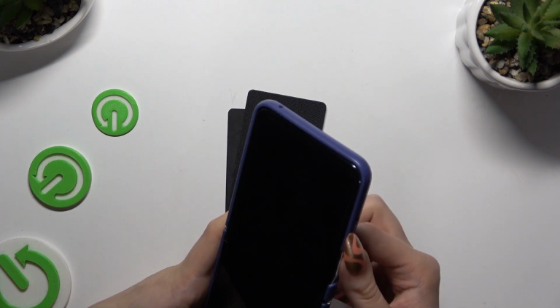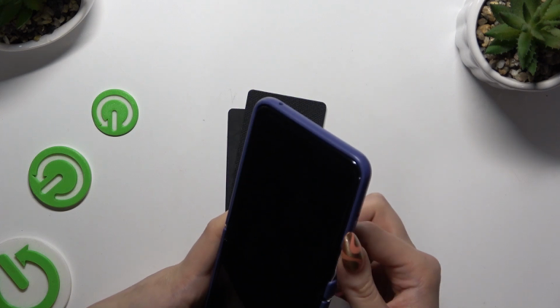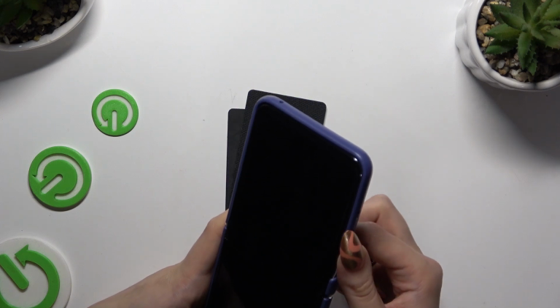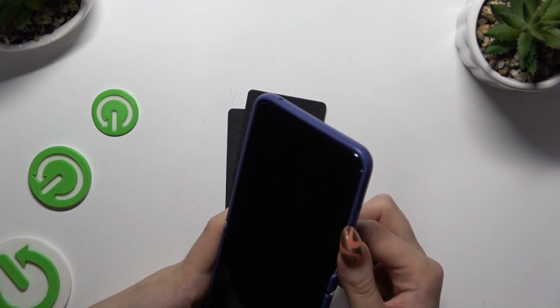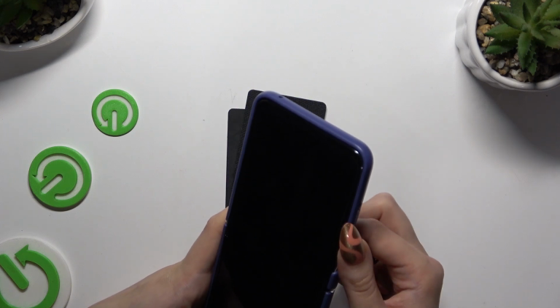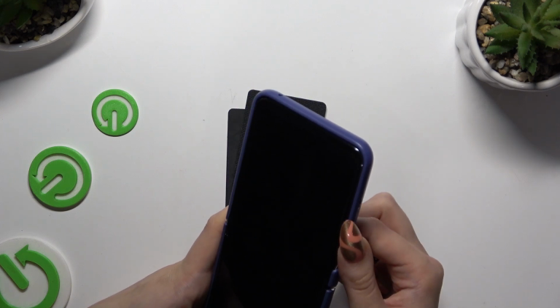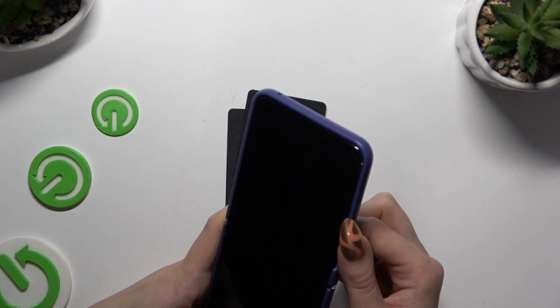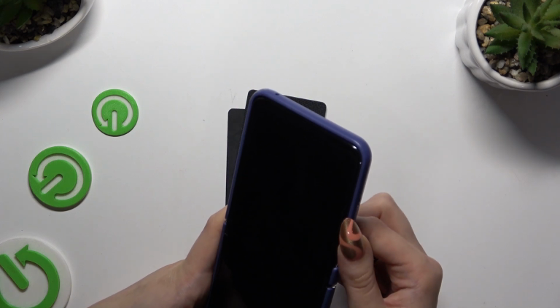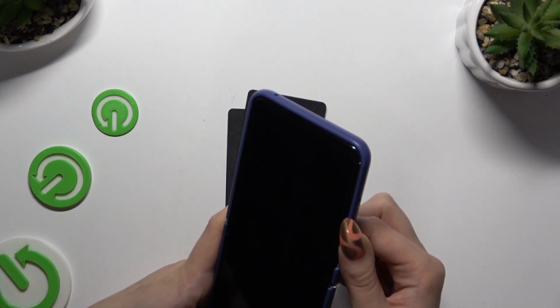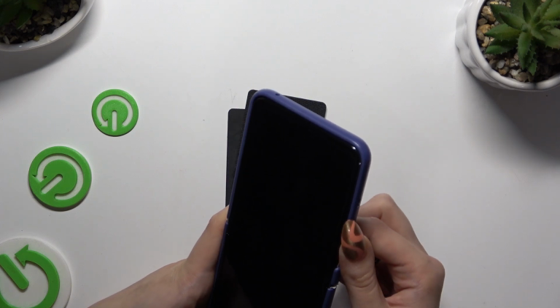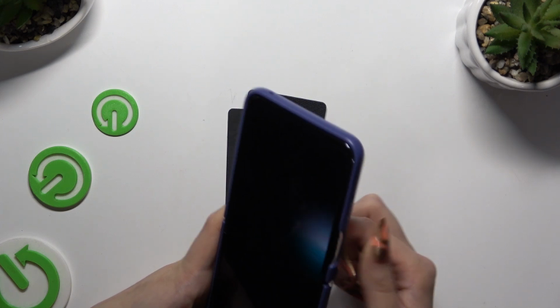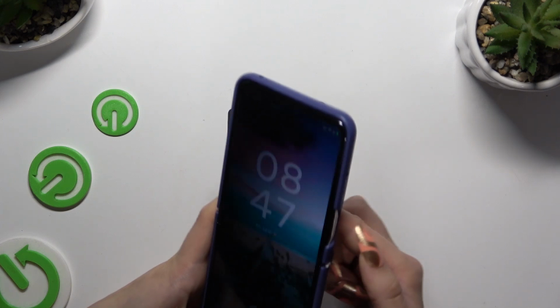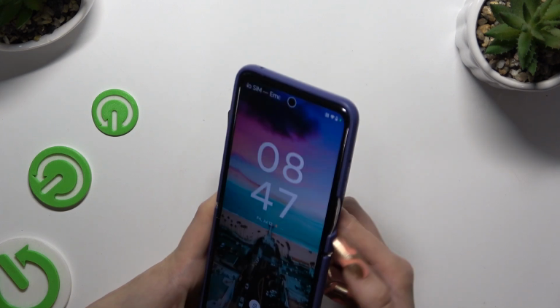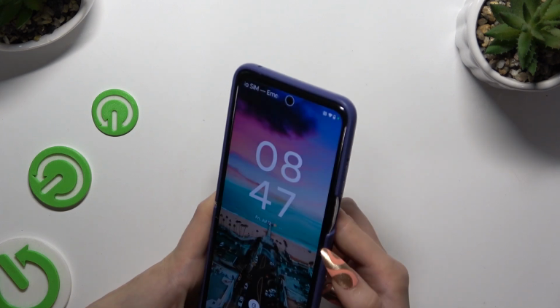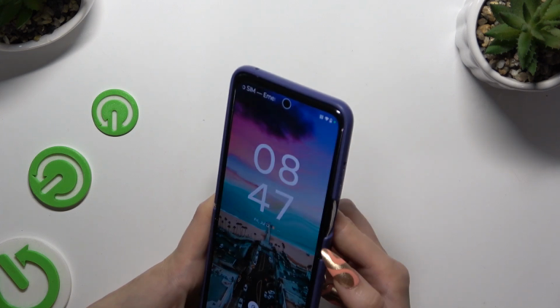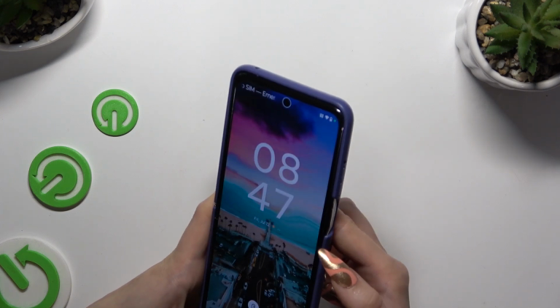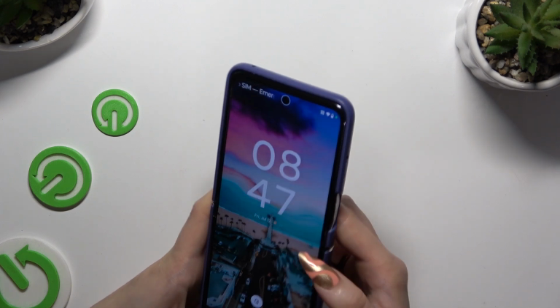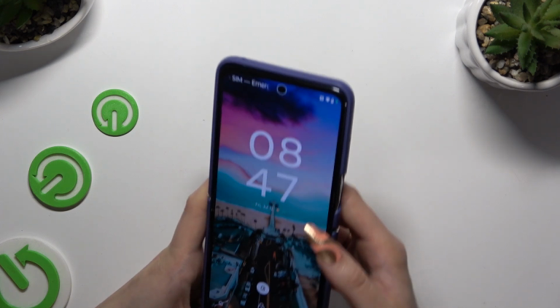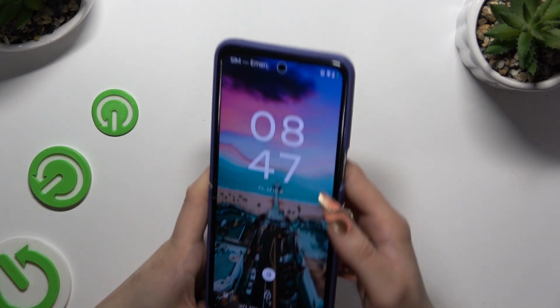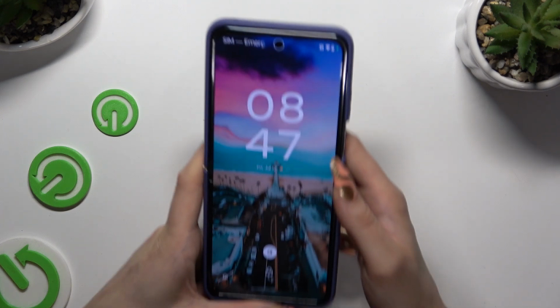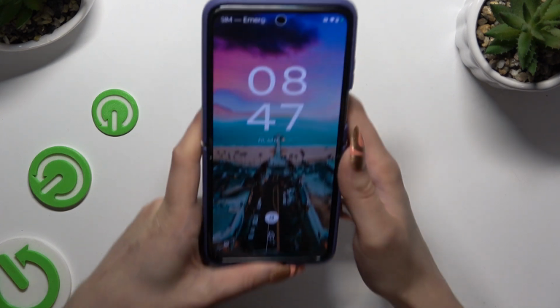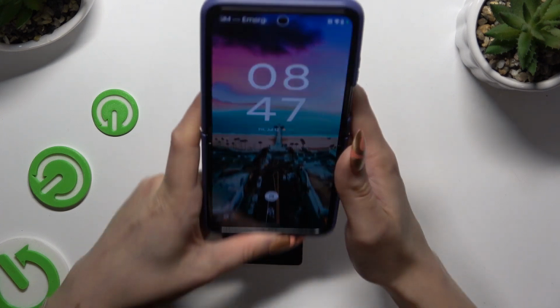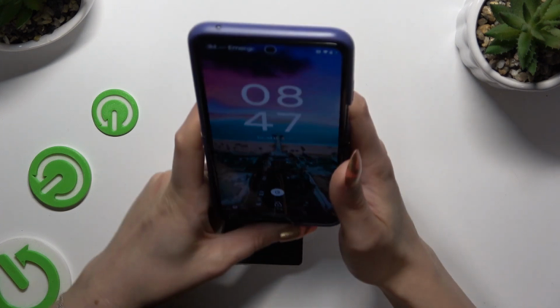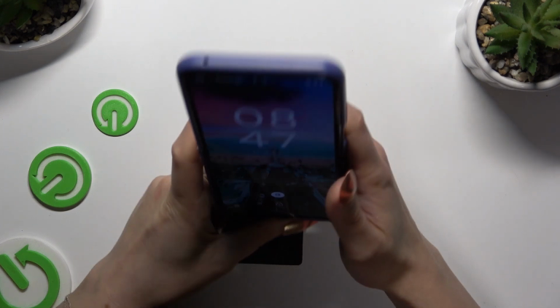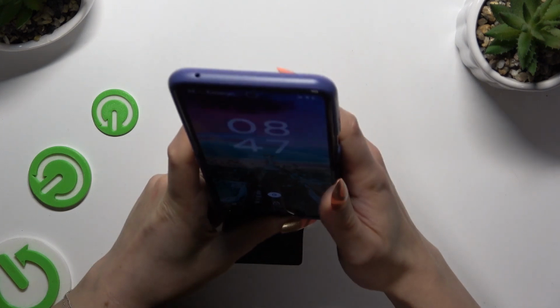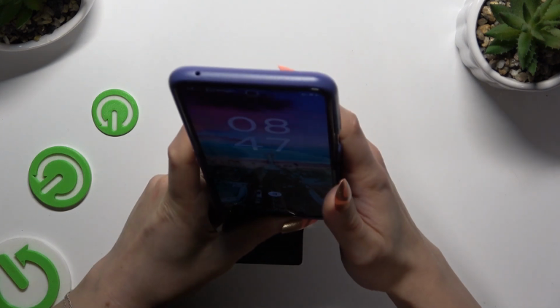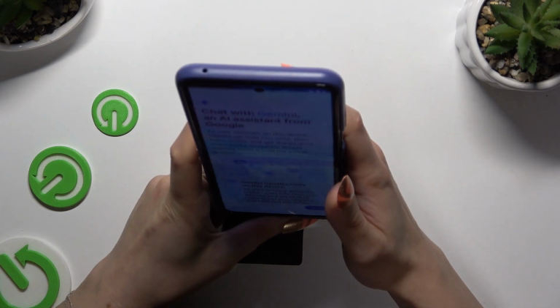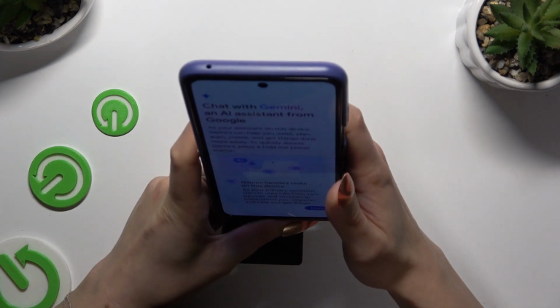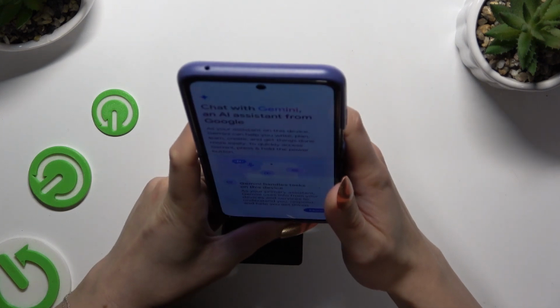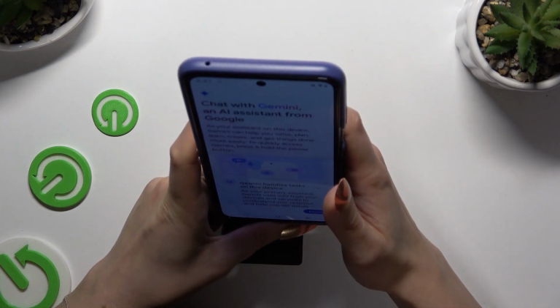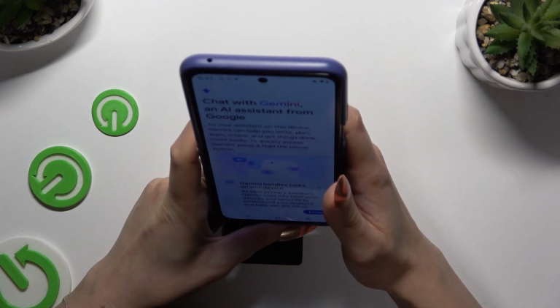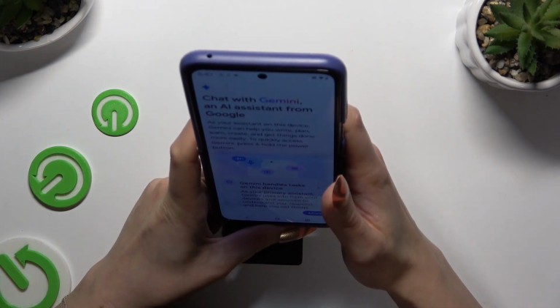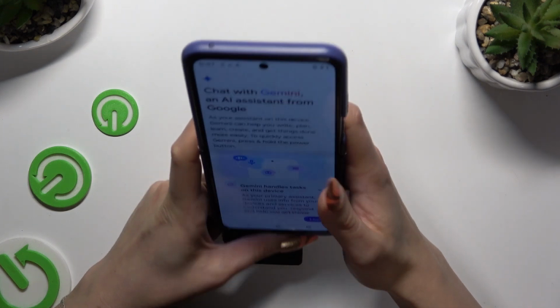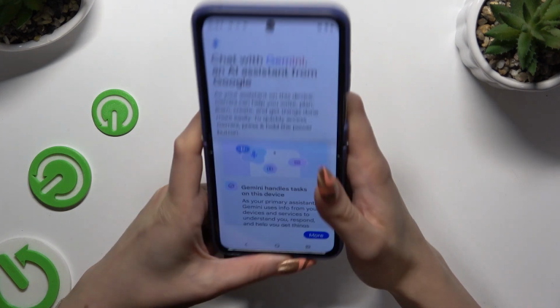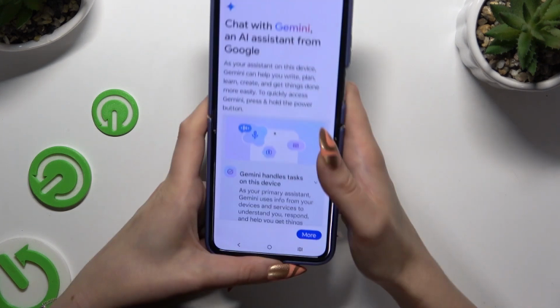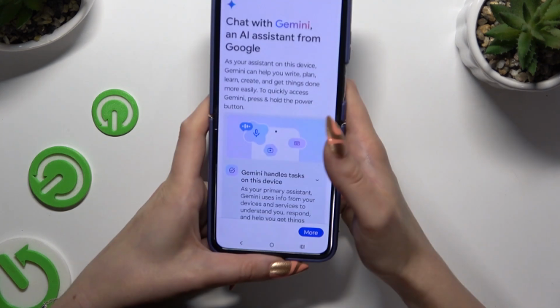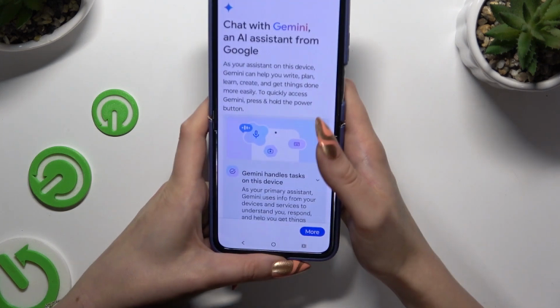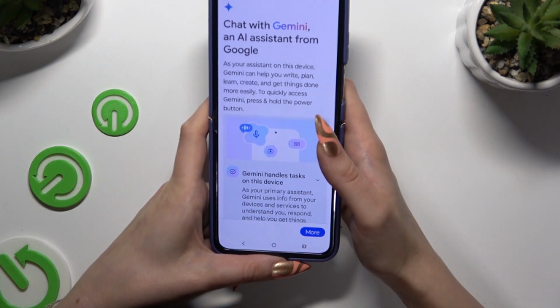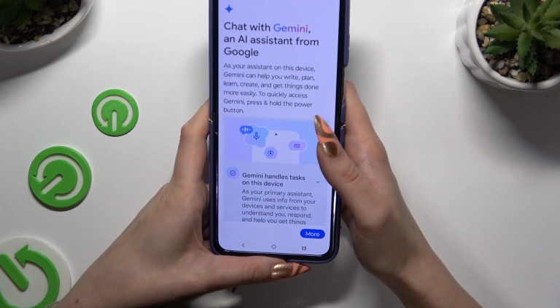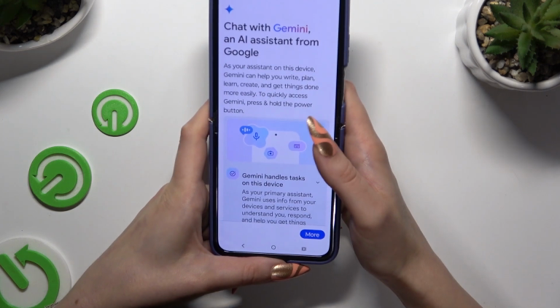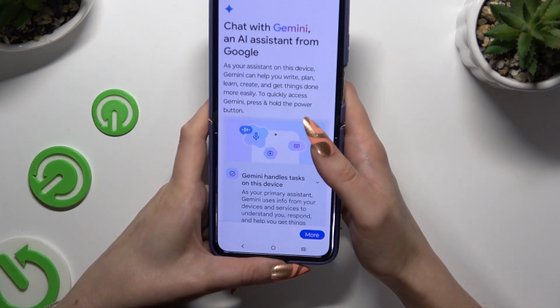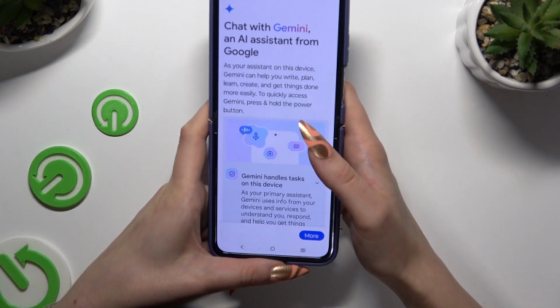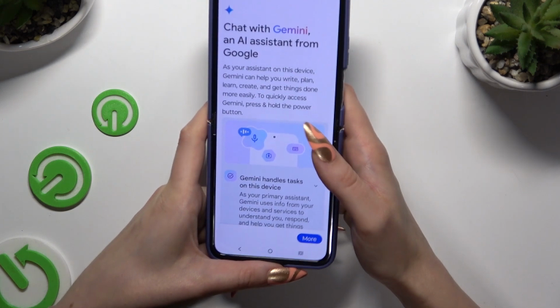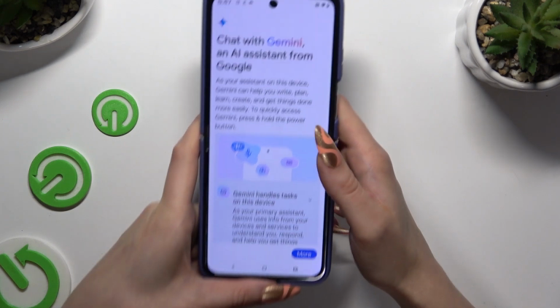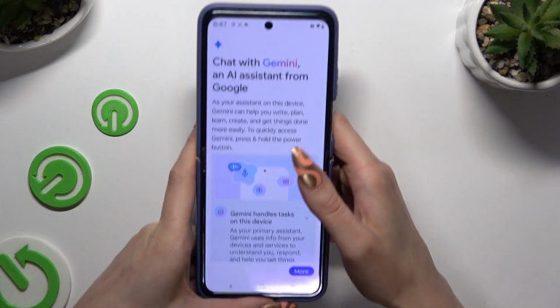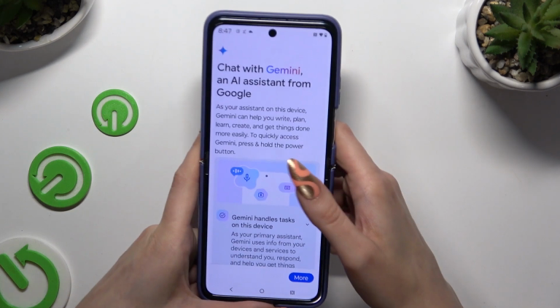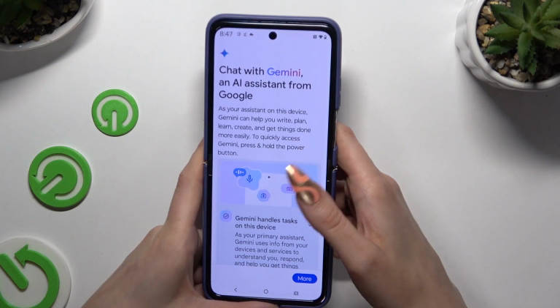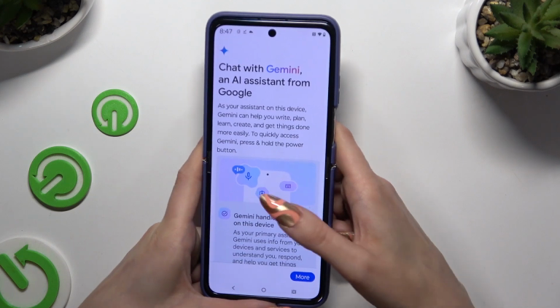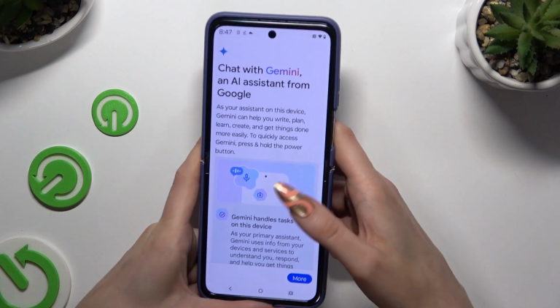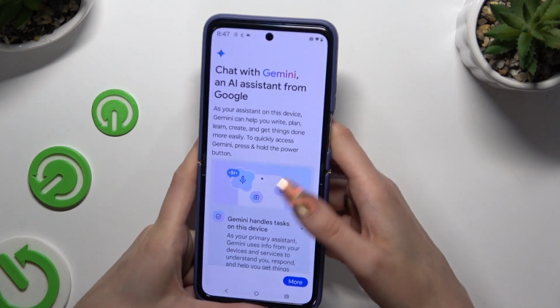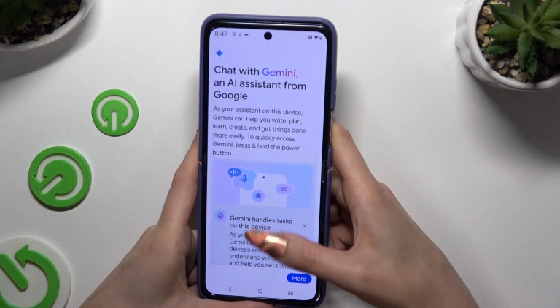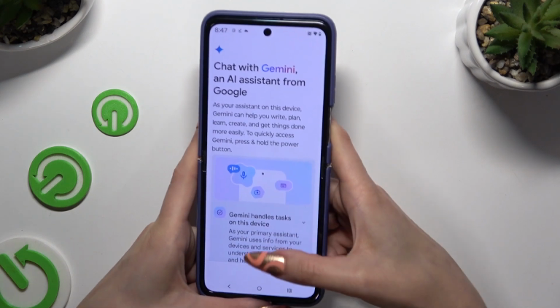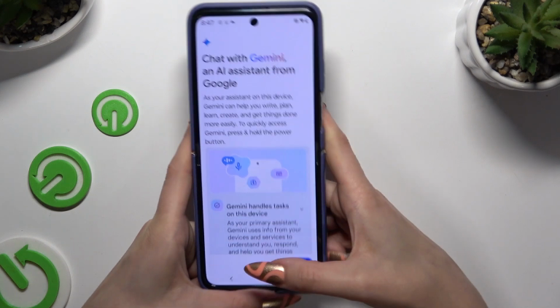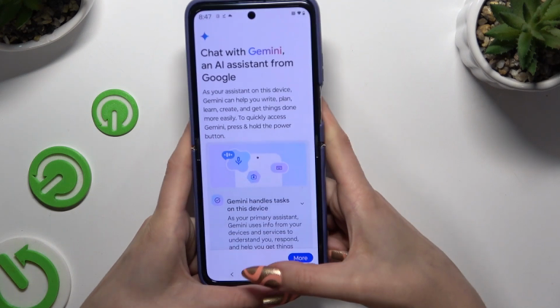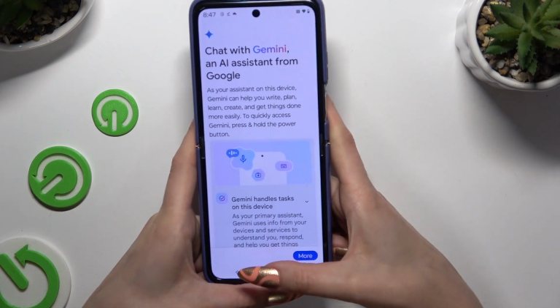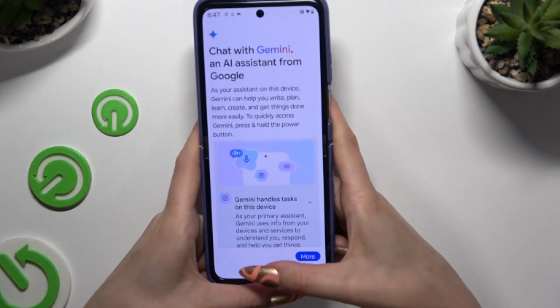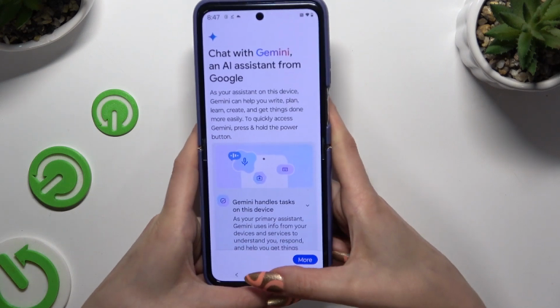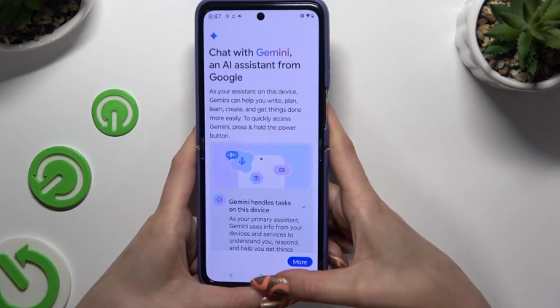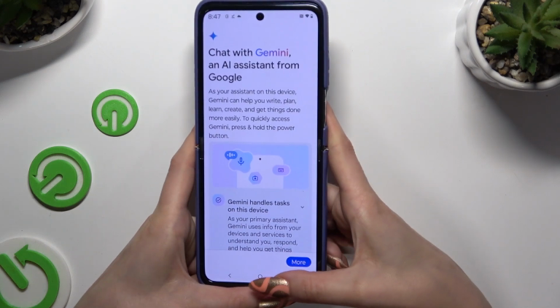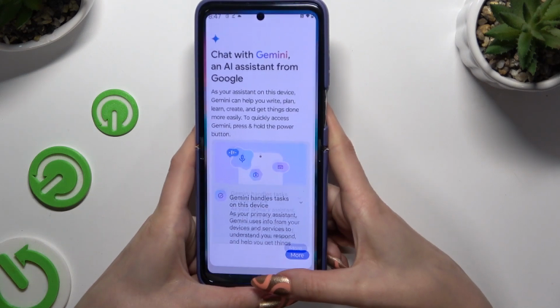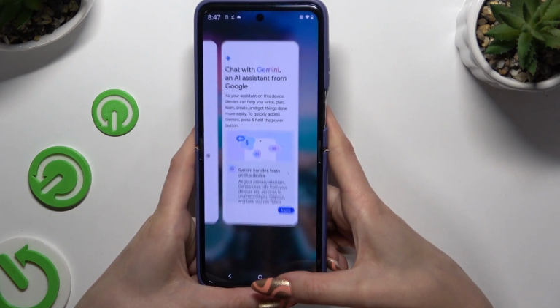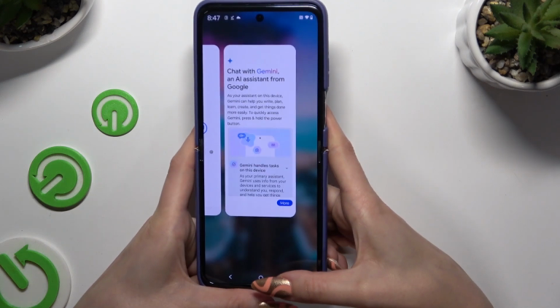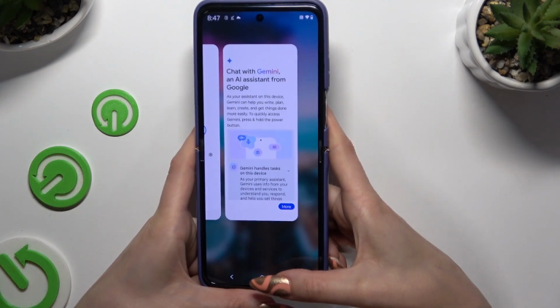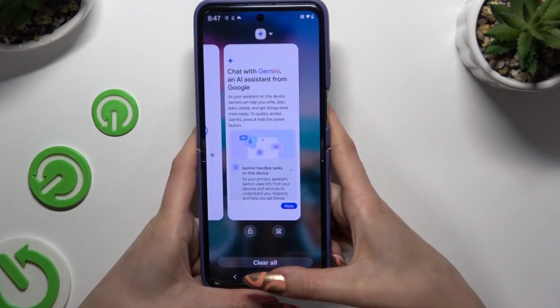Finally, when I switch off my screen and turn it back on, I can see that Face Unlock is working properly.